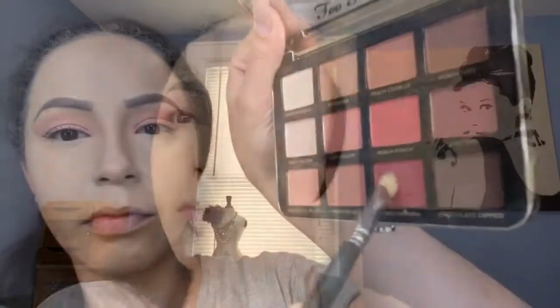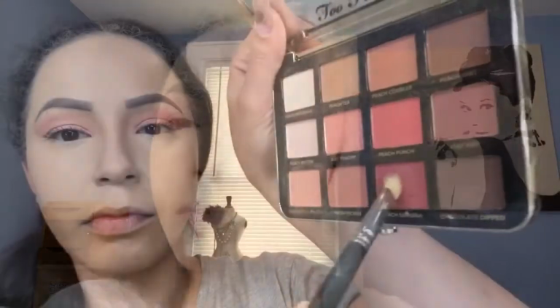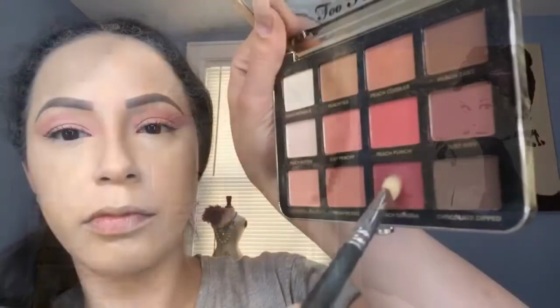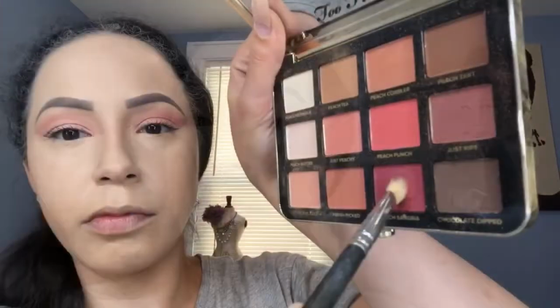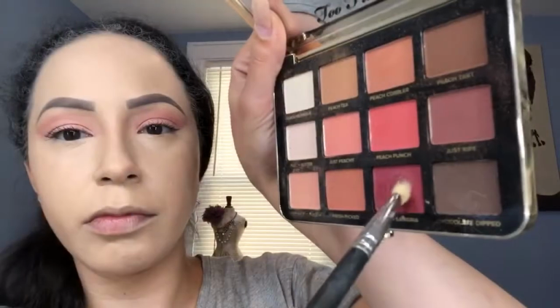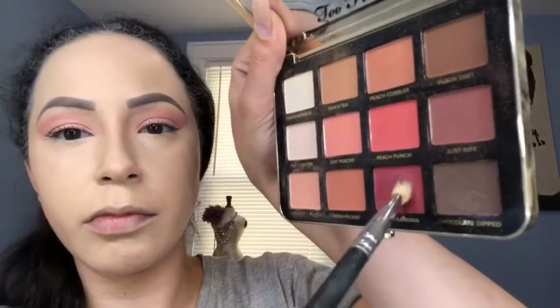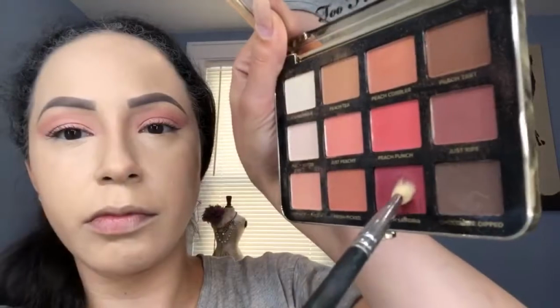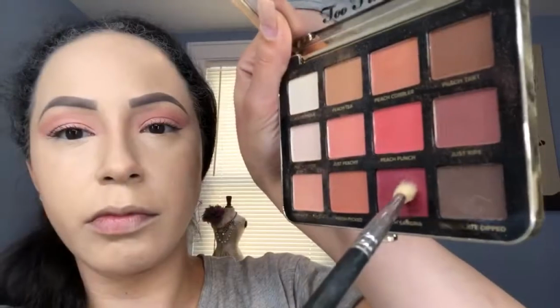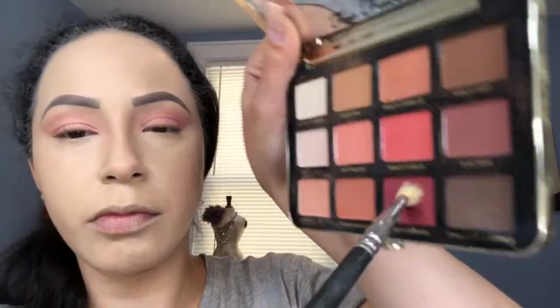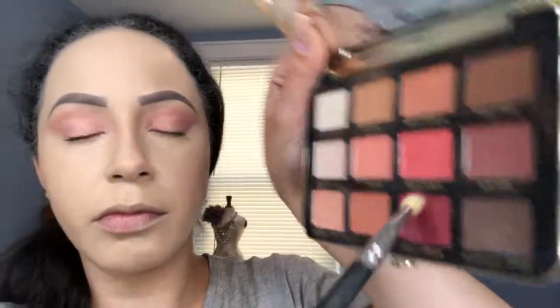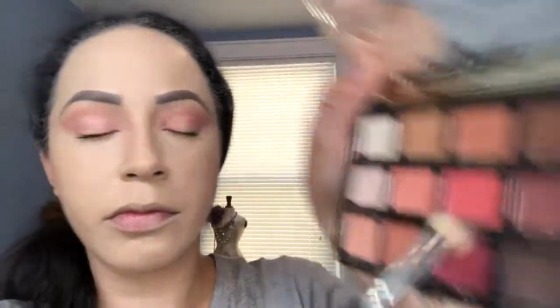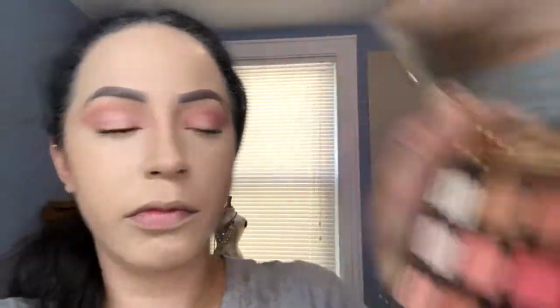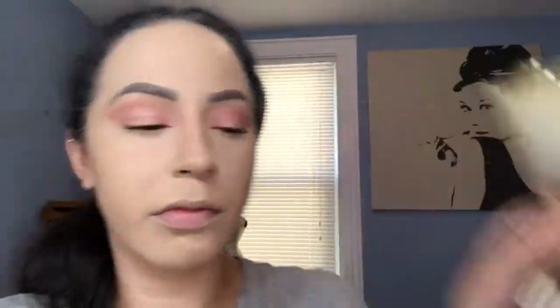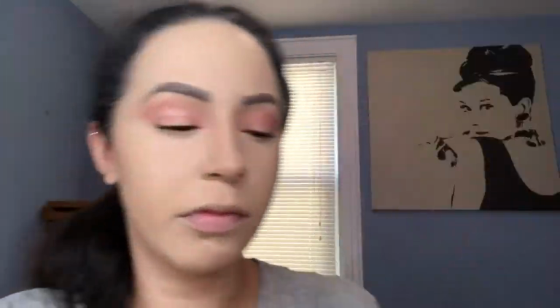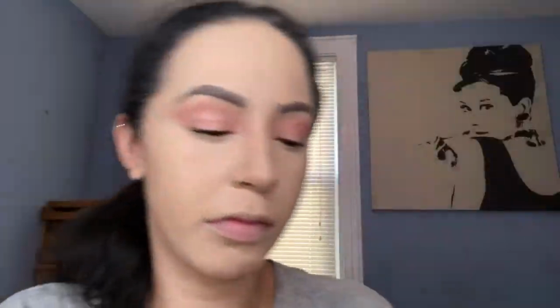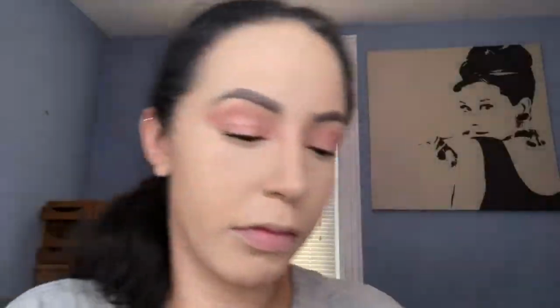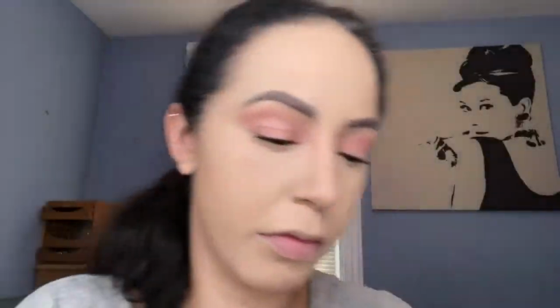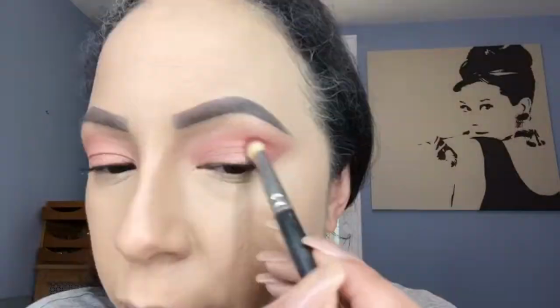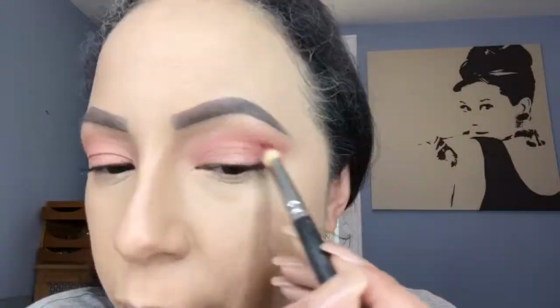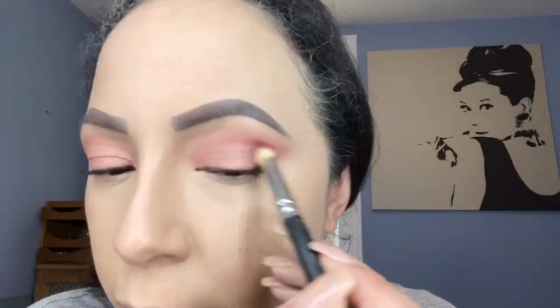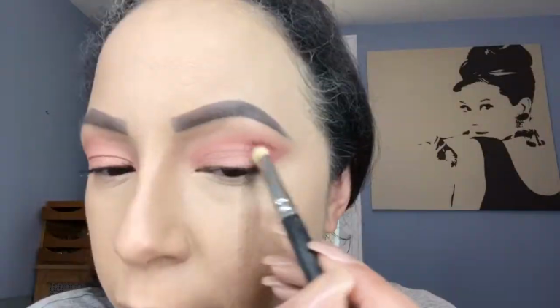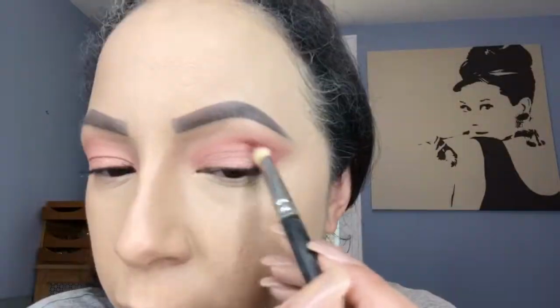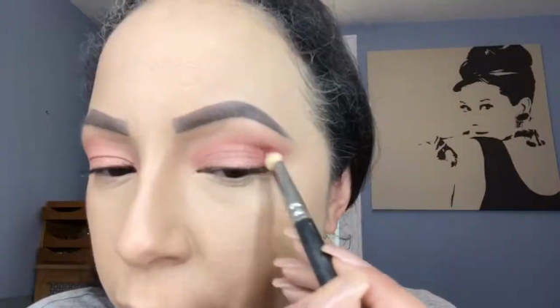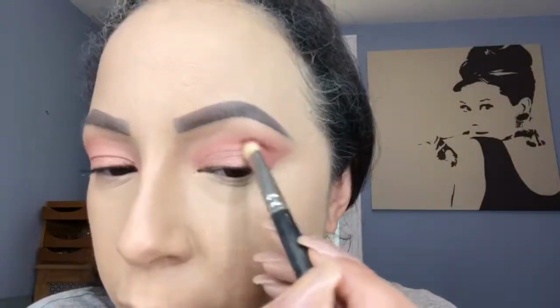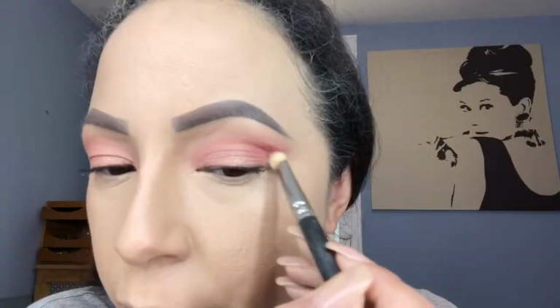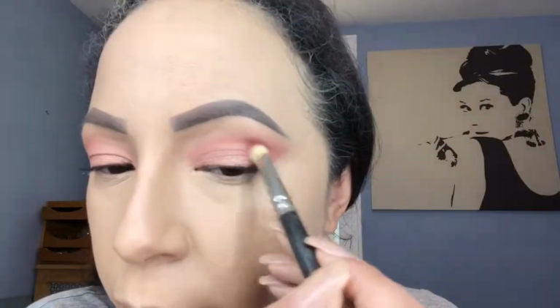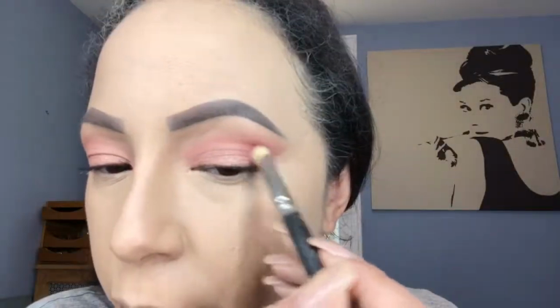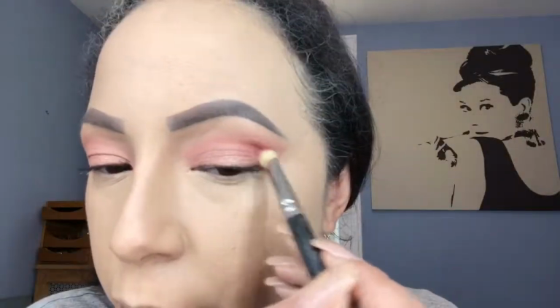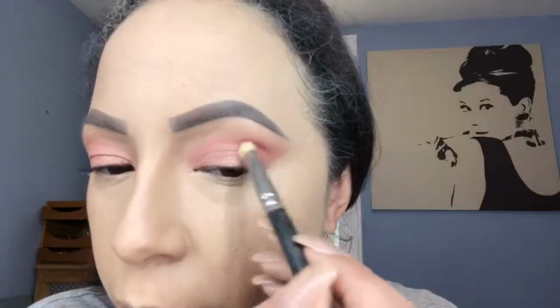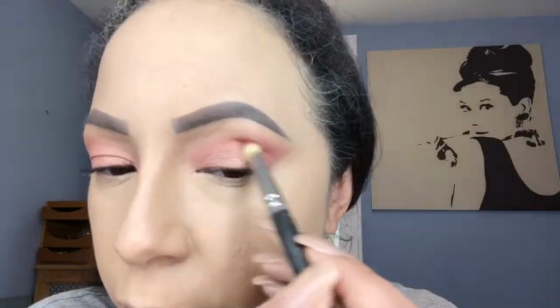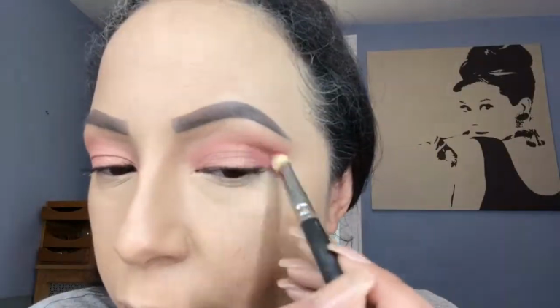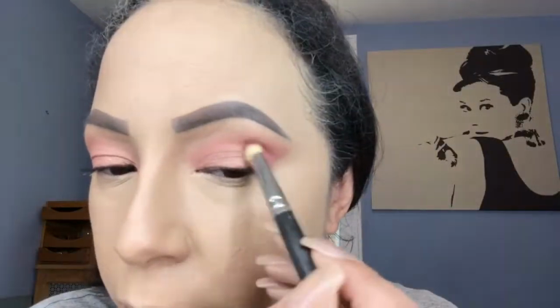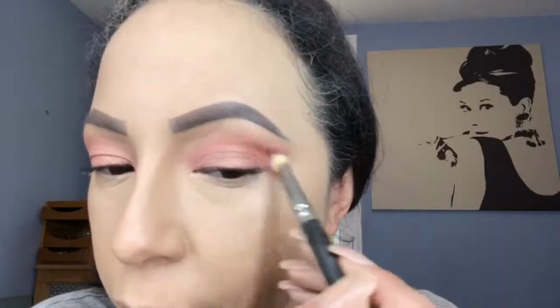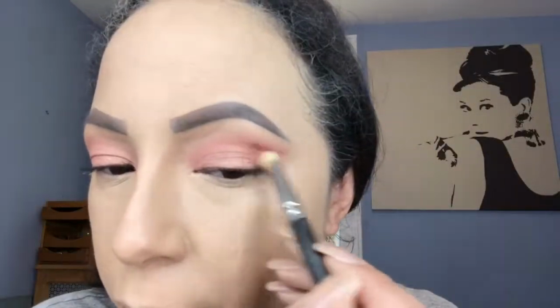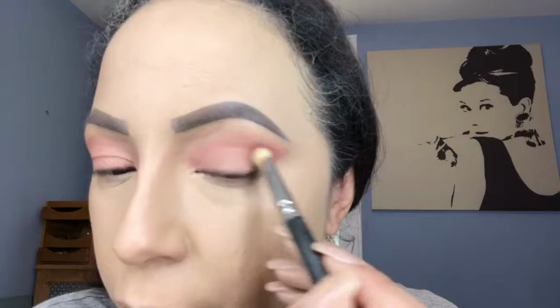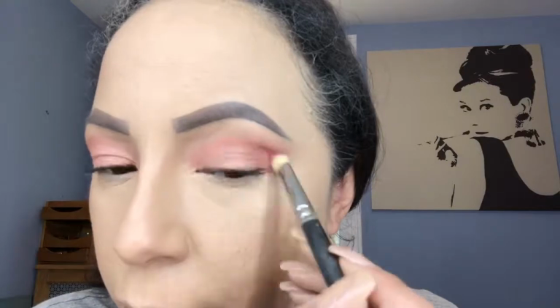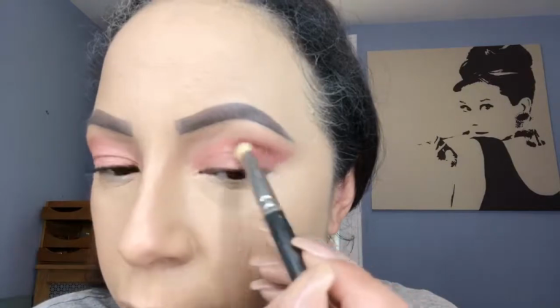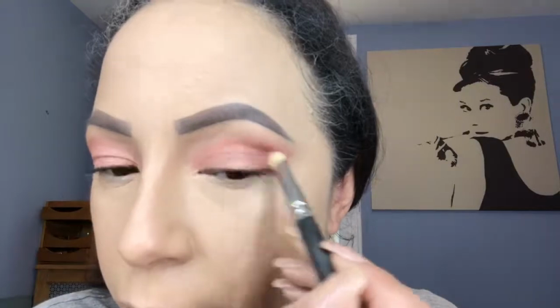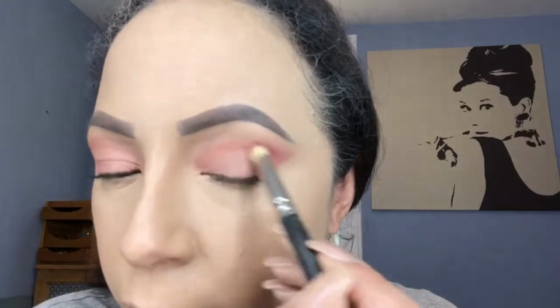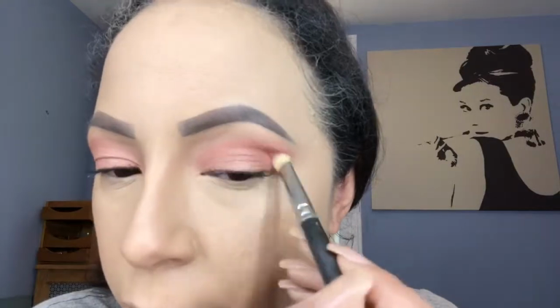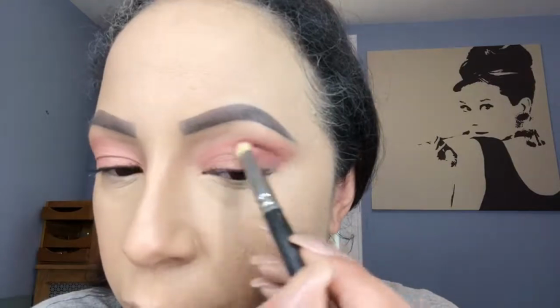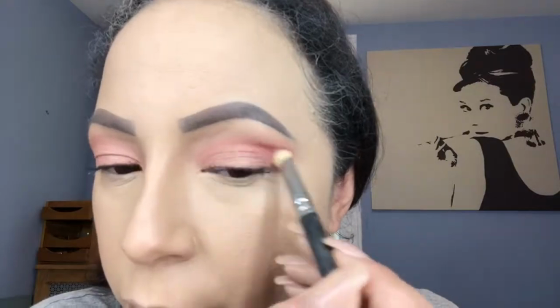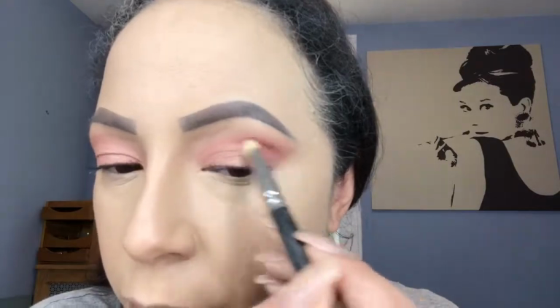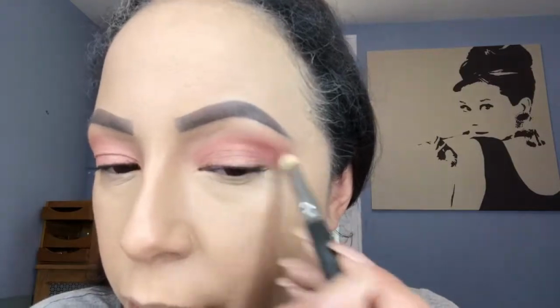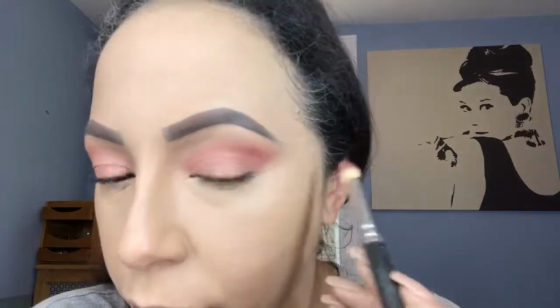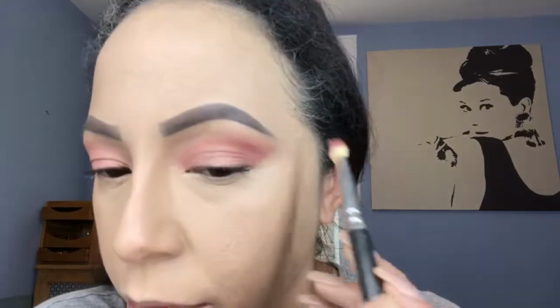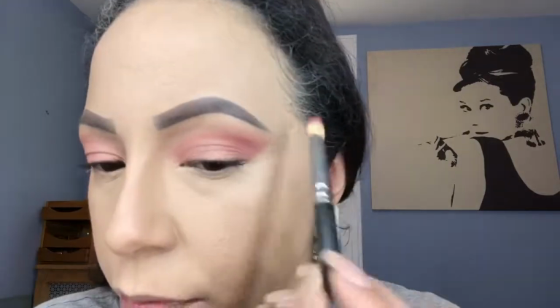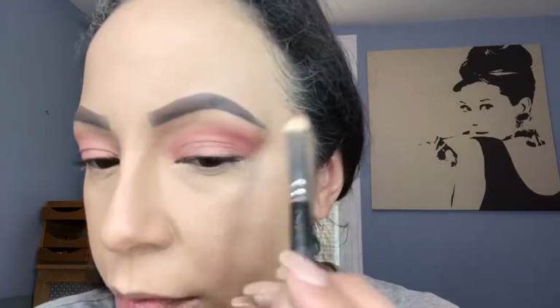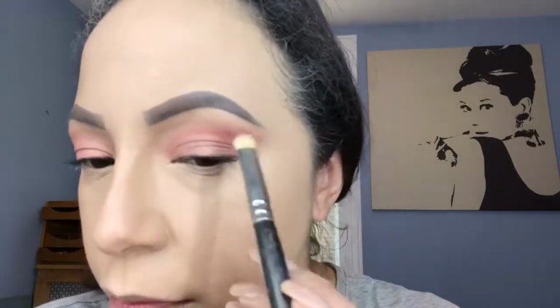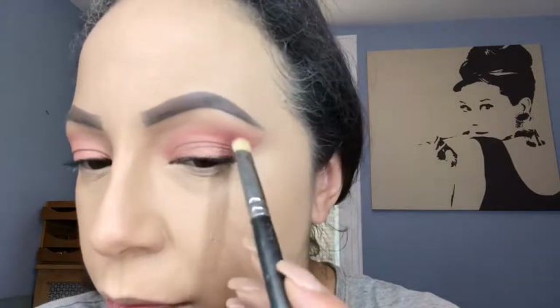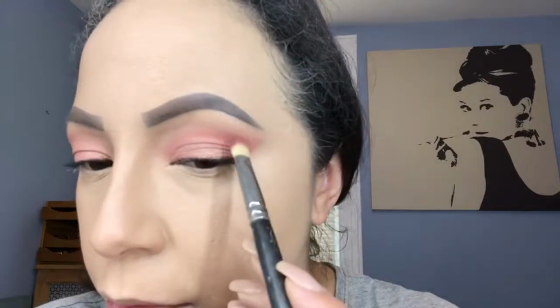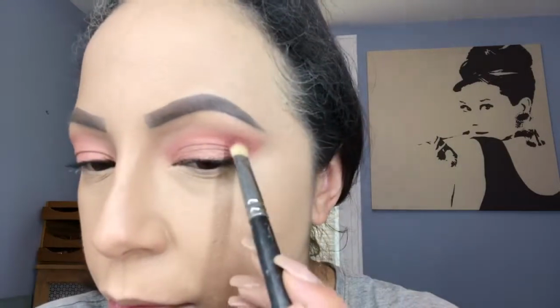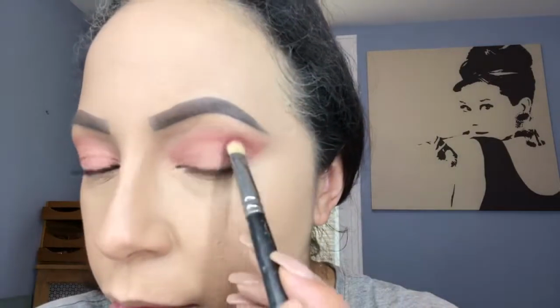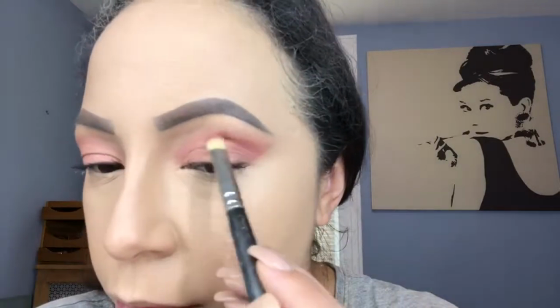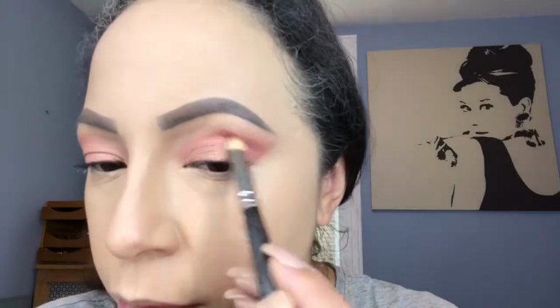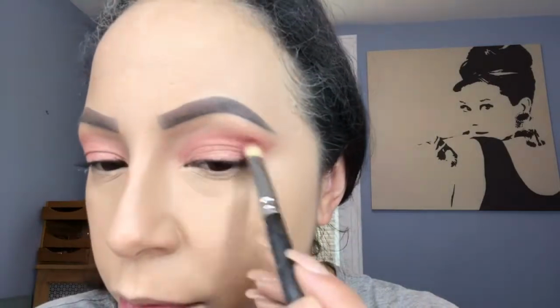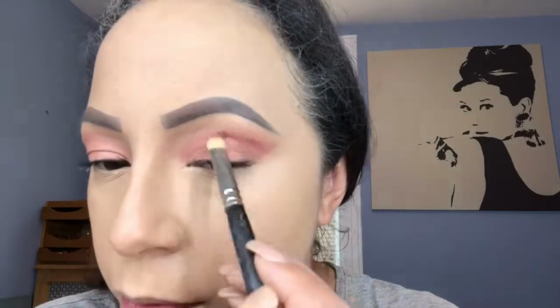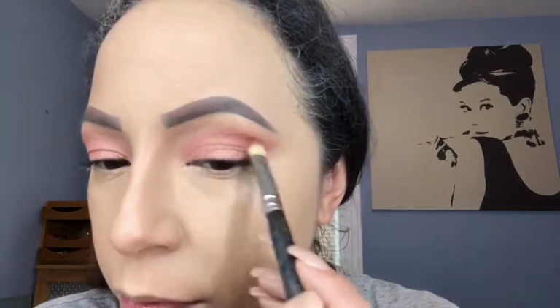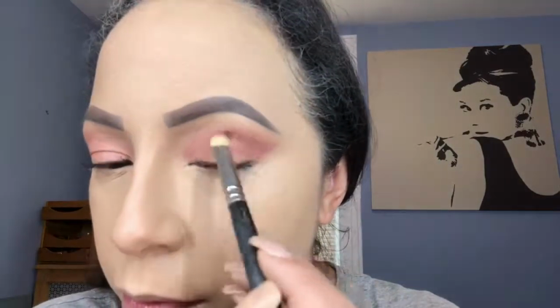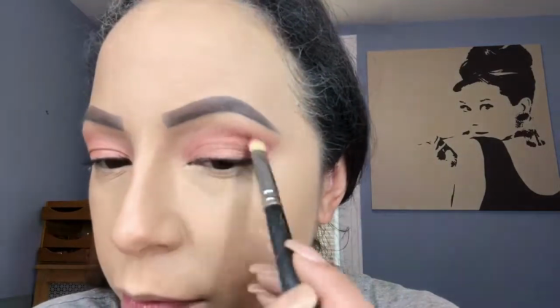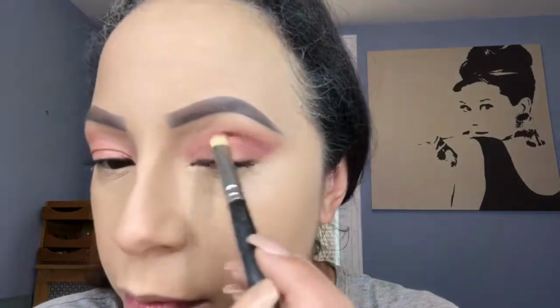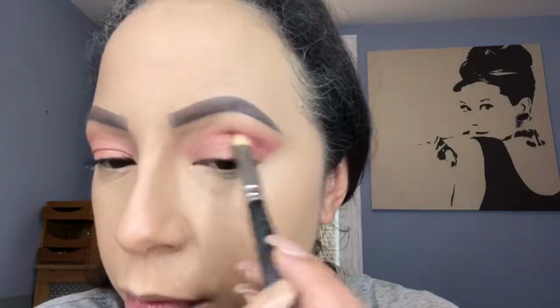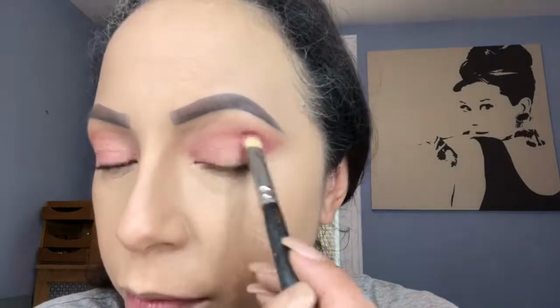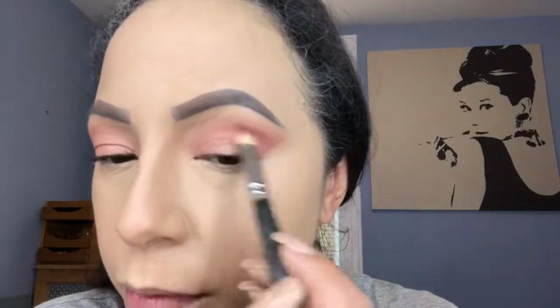Going back to the Just Peachy mattes palette, I'm dipping into Peach Sangria for my outer crease.